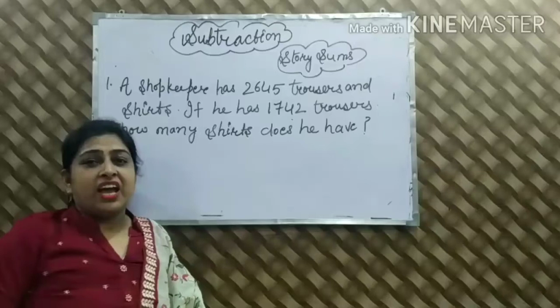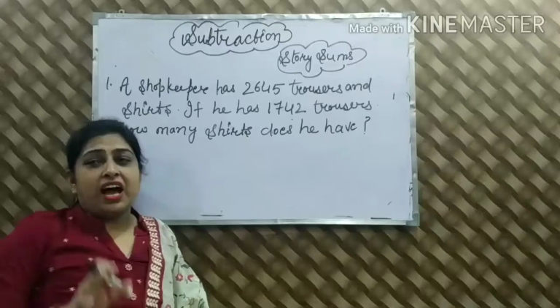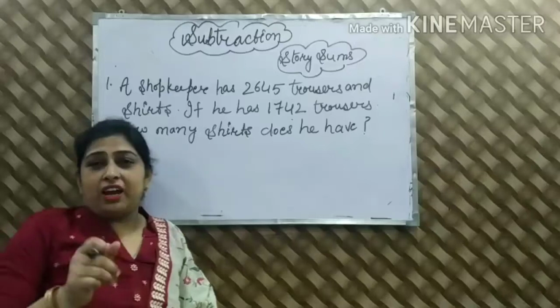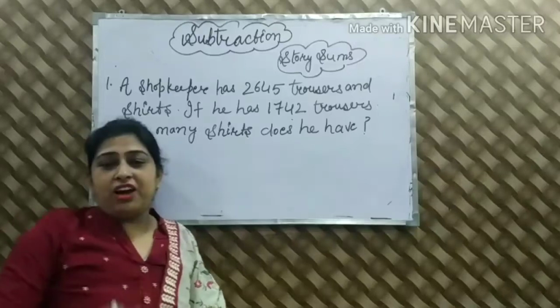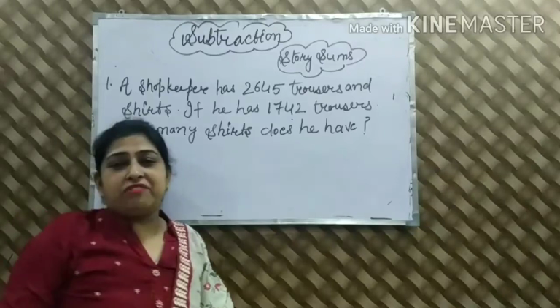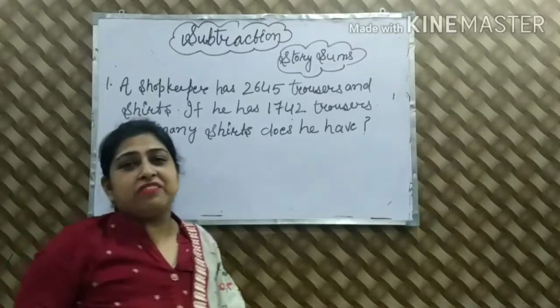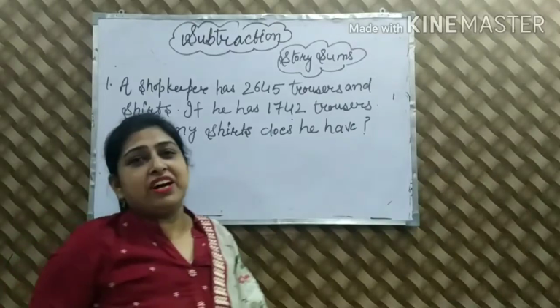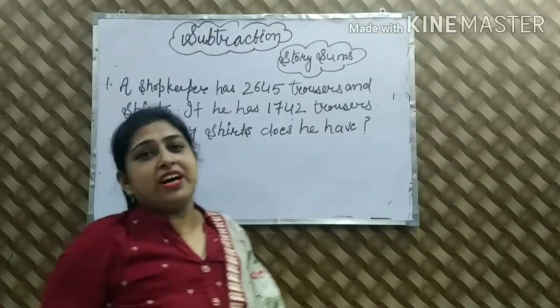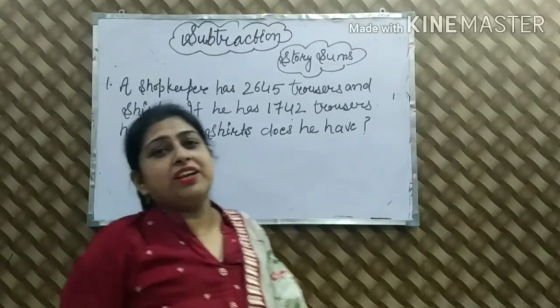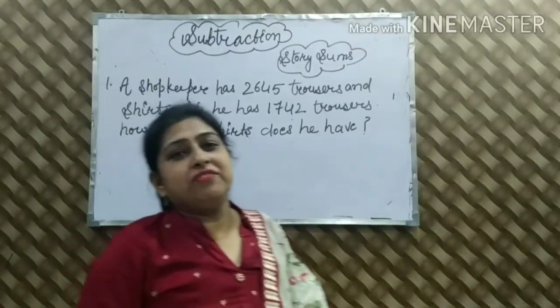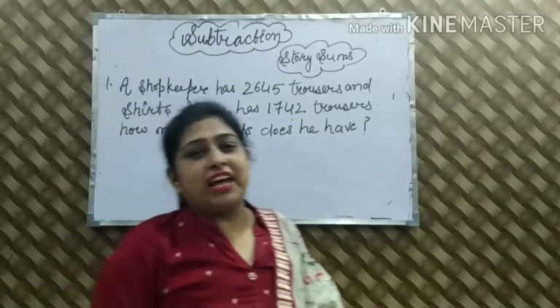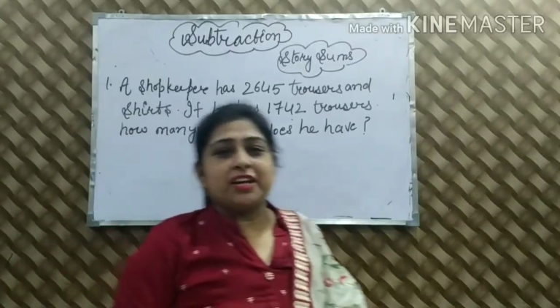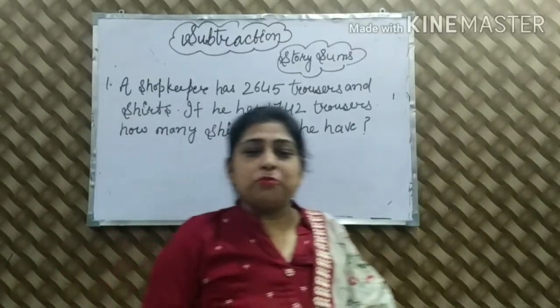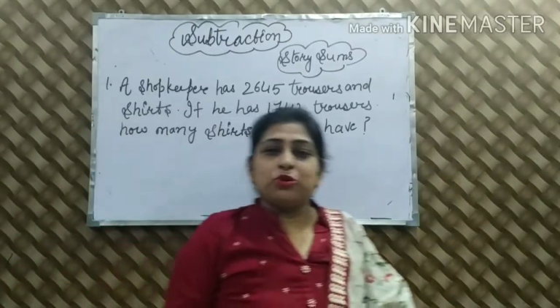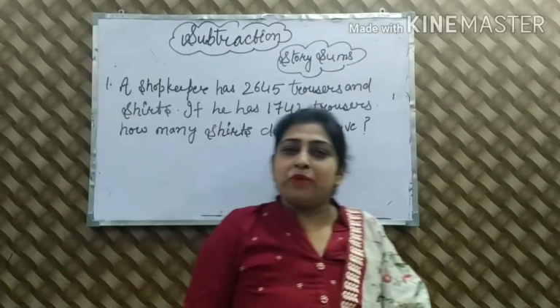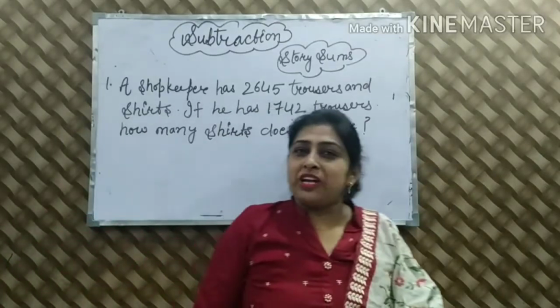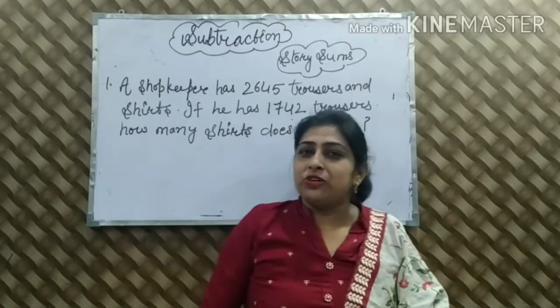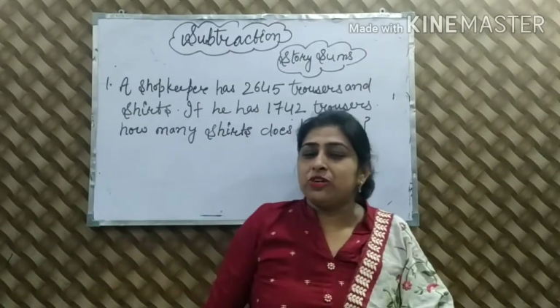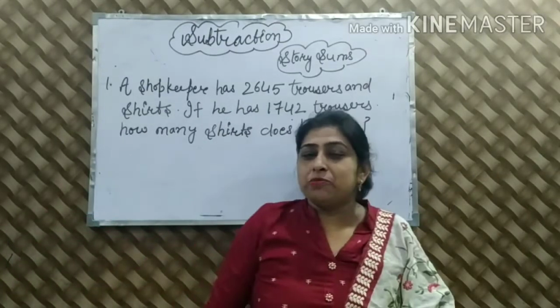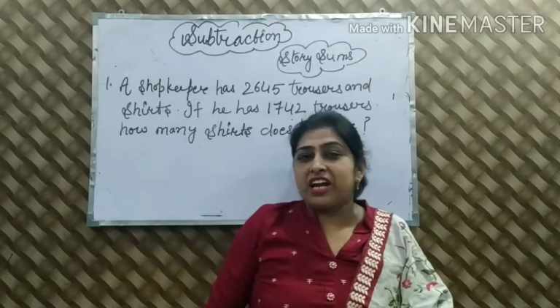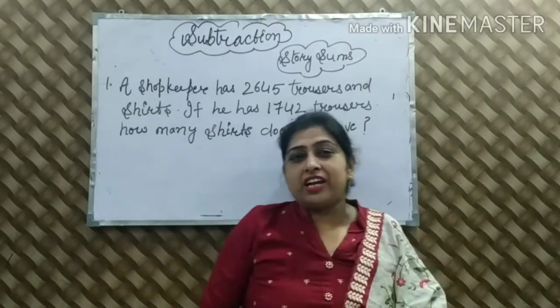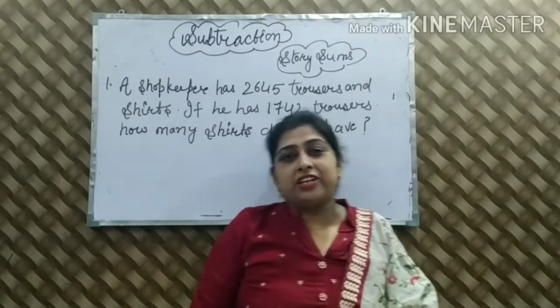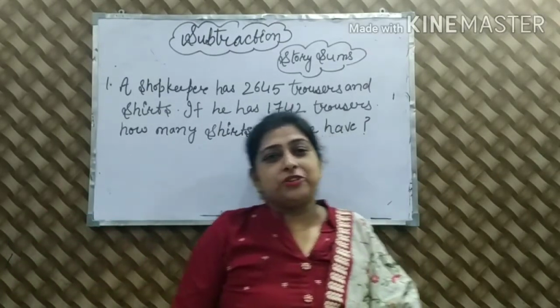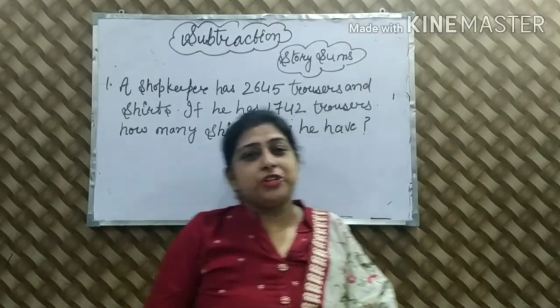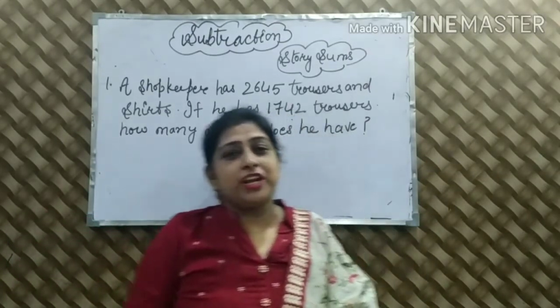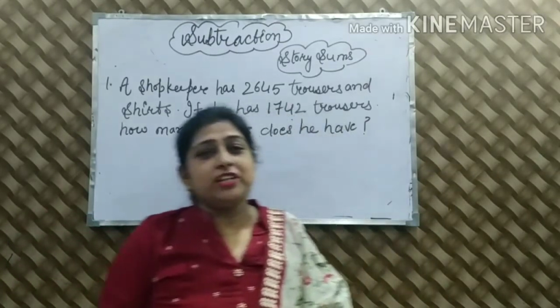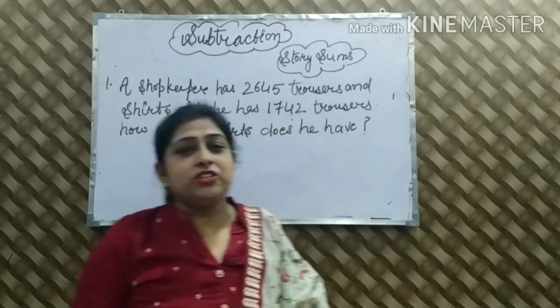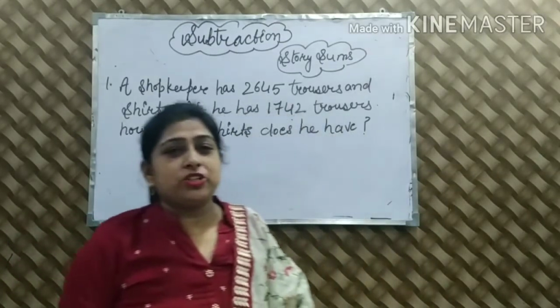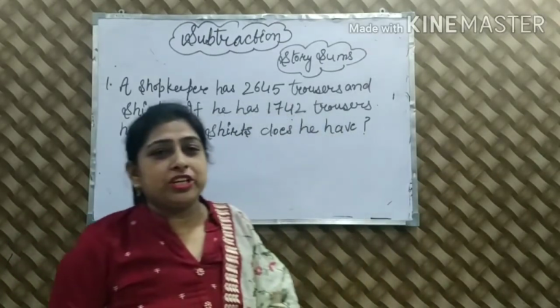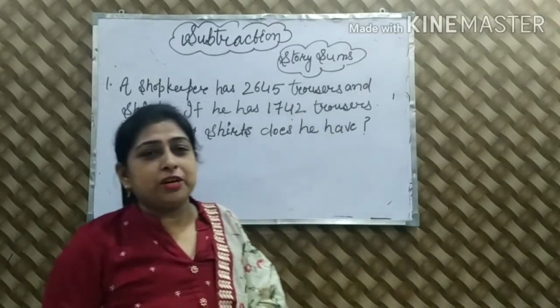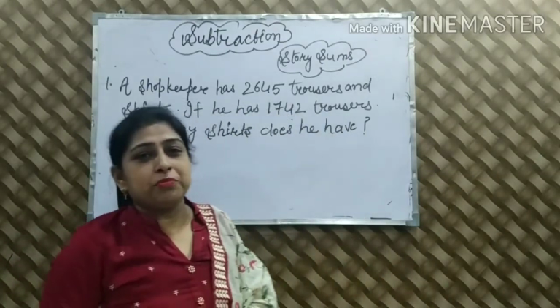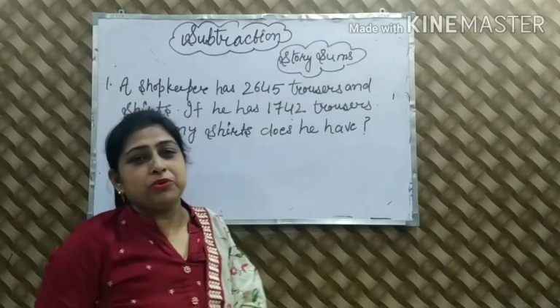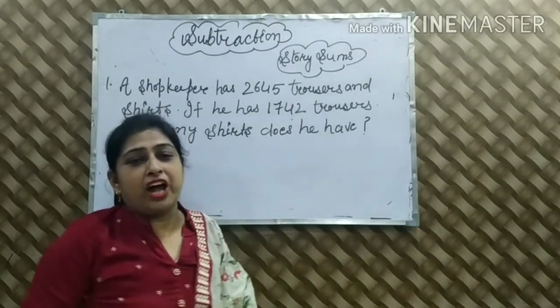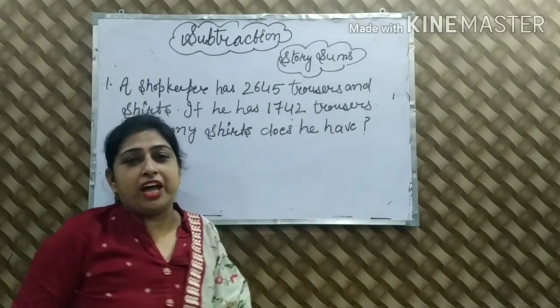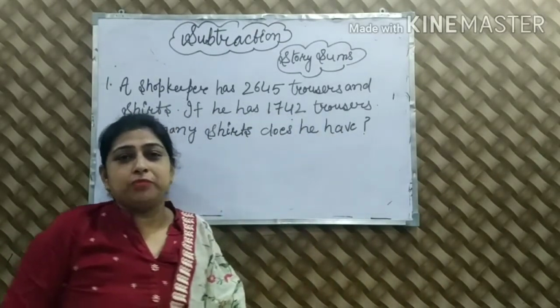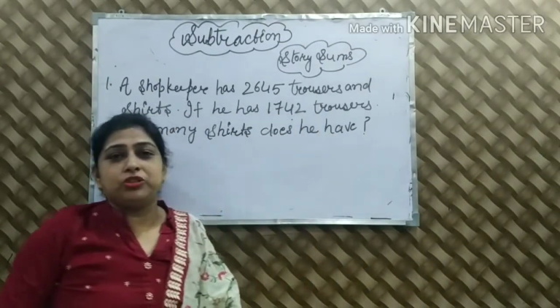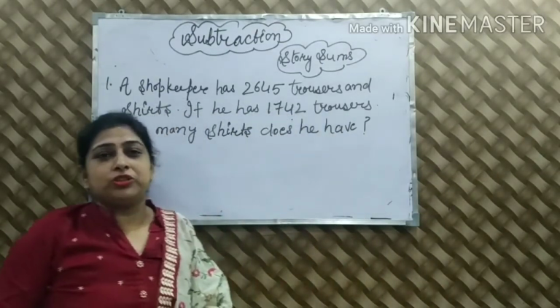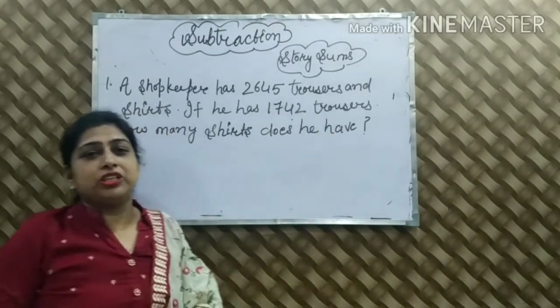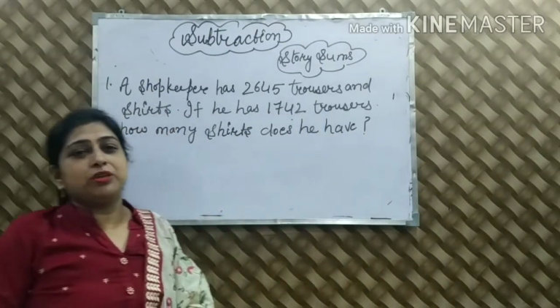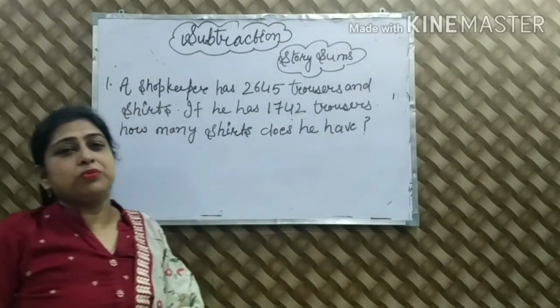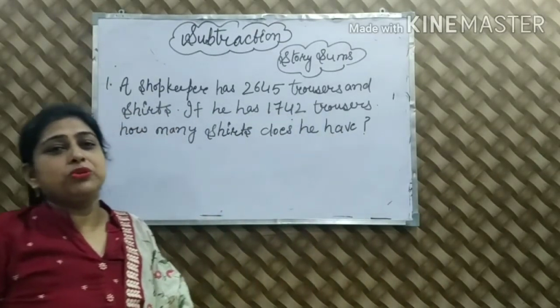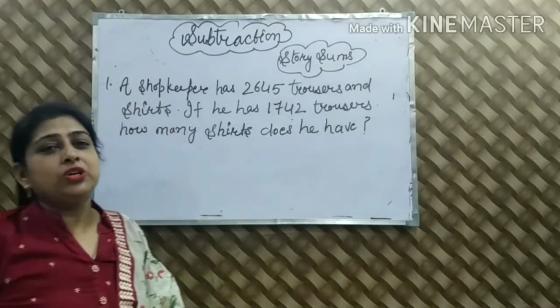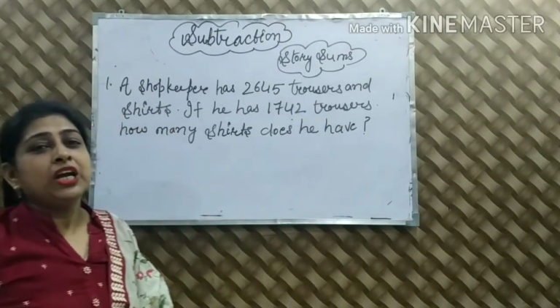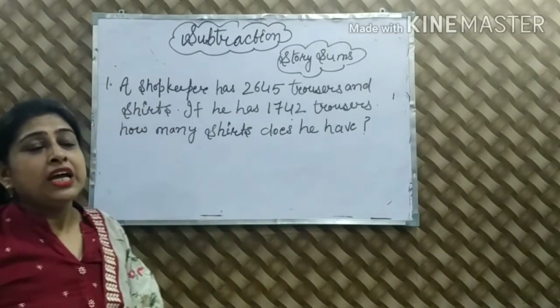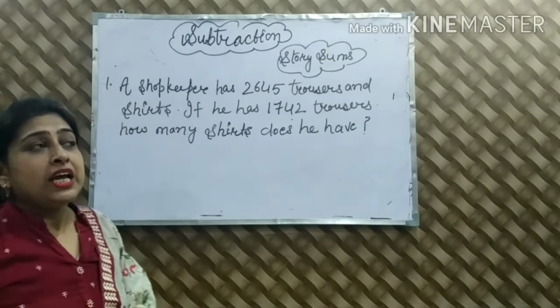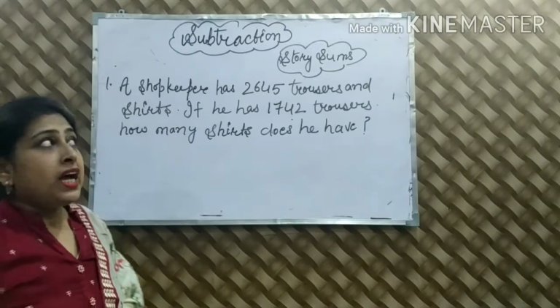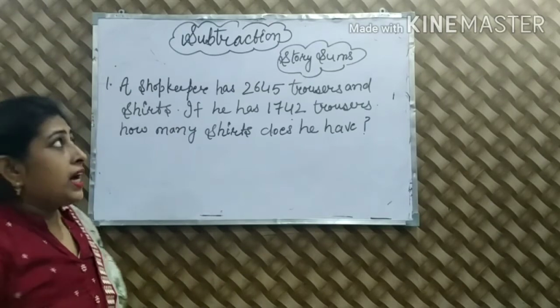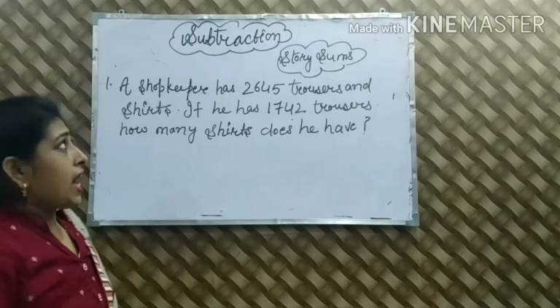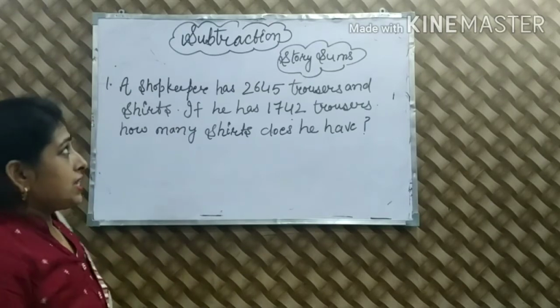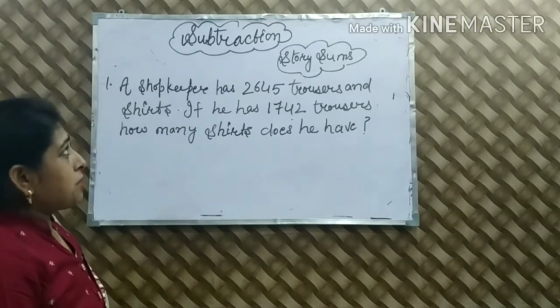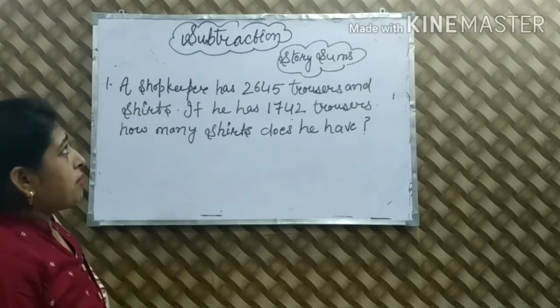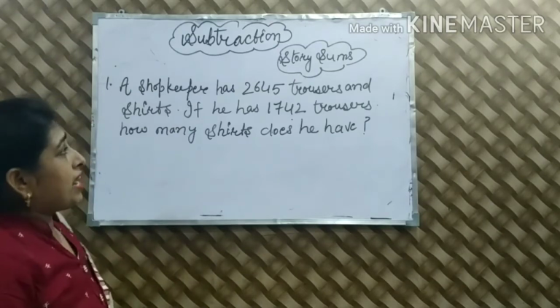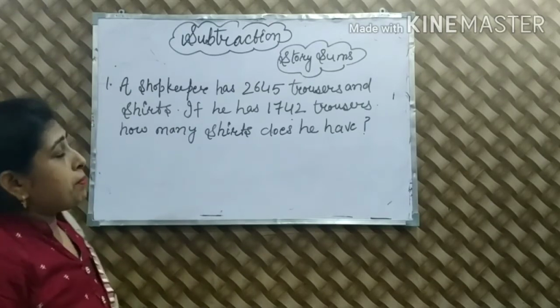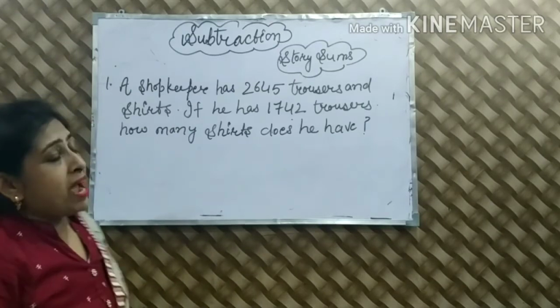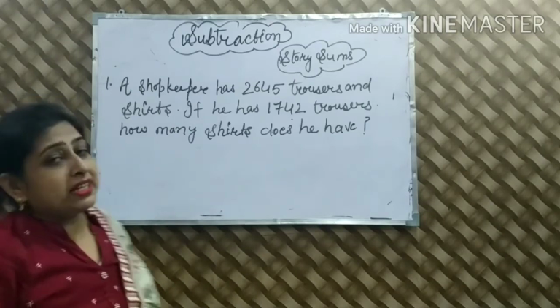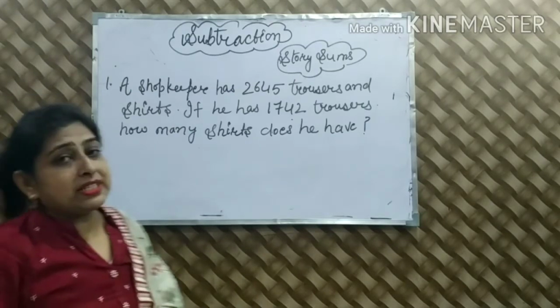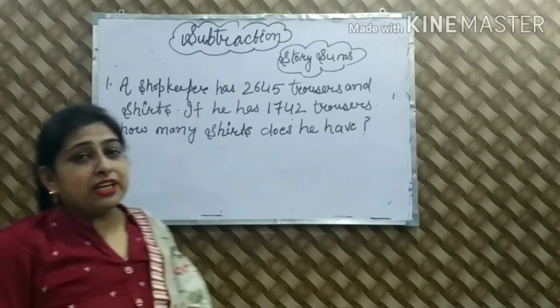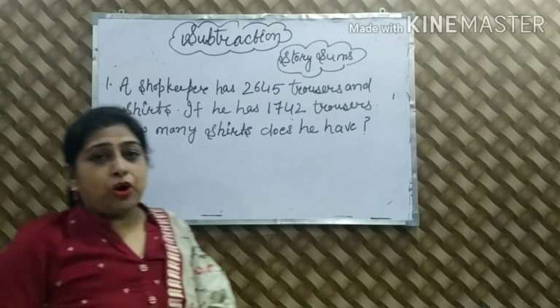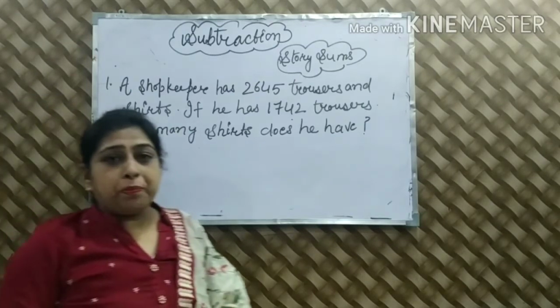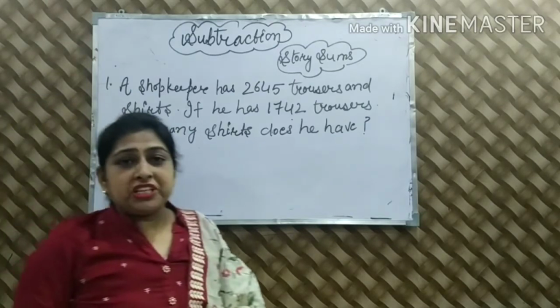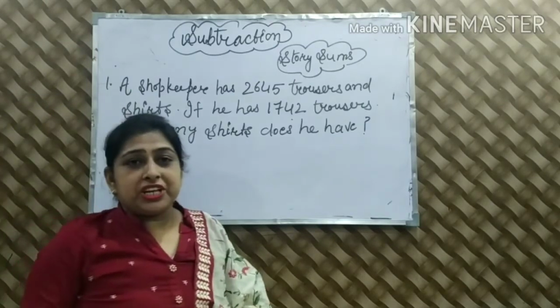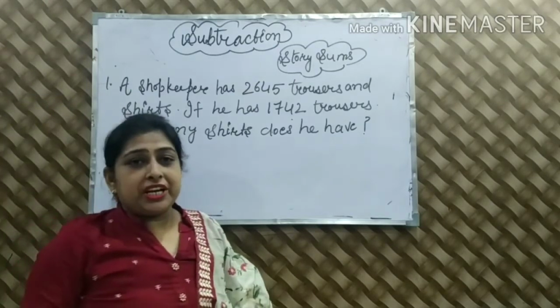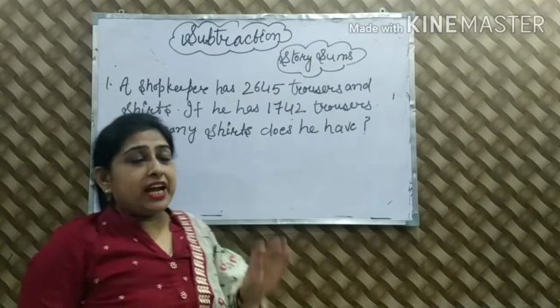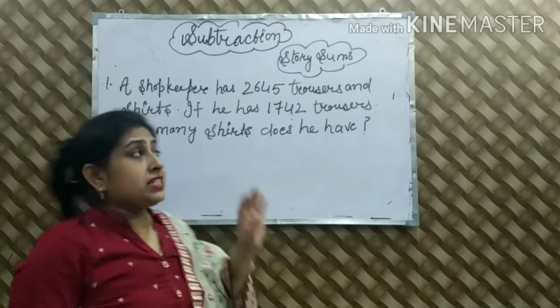Hello everyone, welcome to my YouTube channel. I am Jyoti Kapoor. Our maths topics are going on.